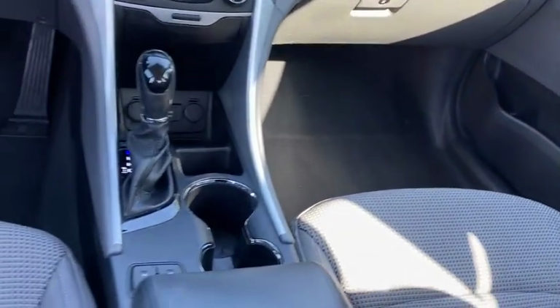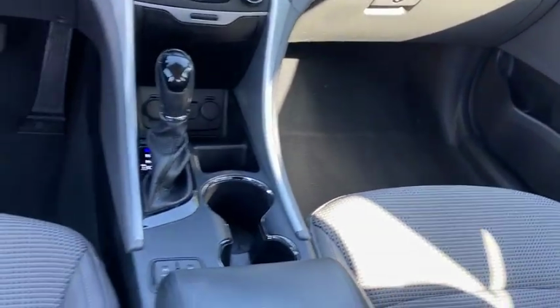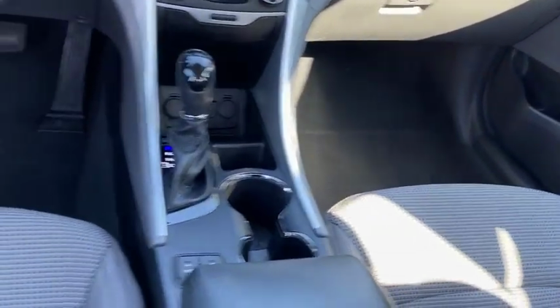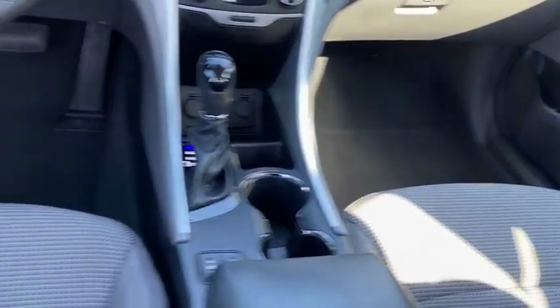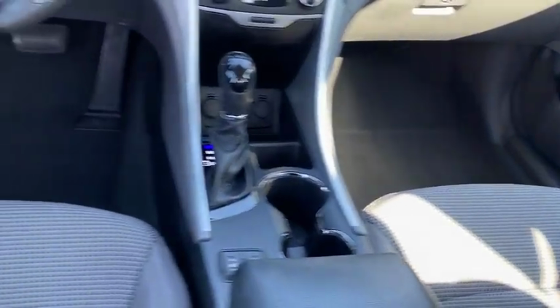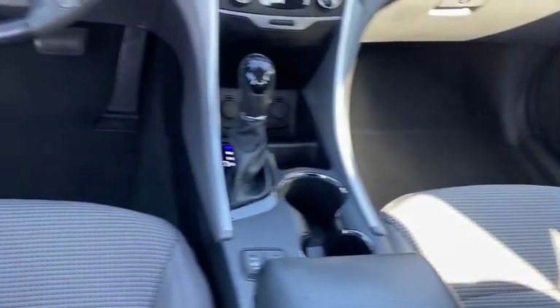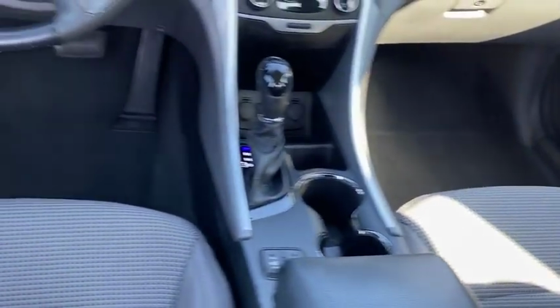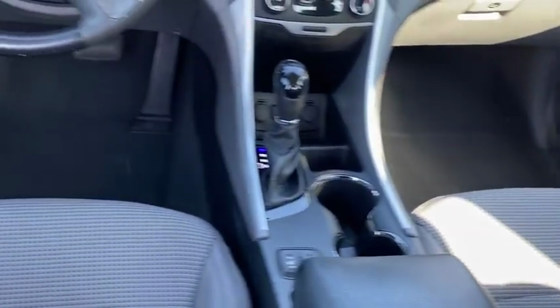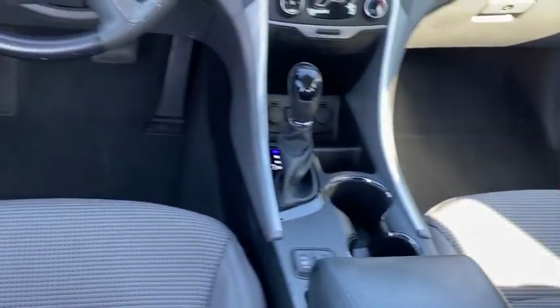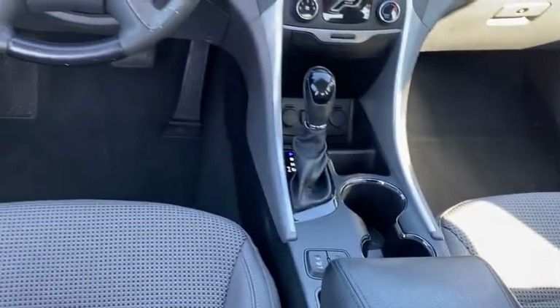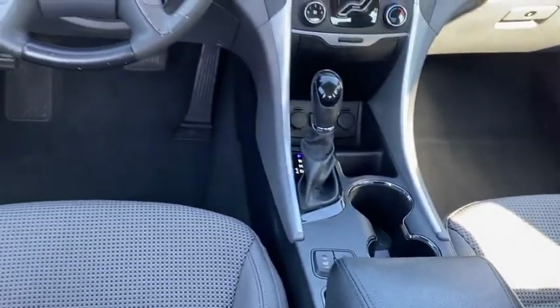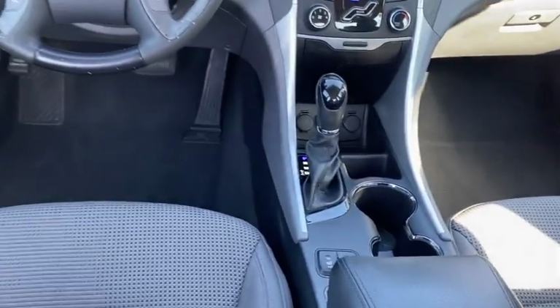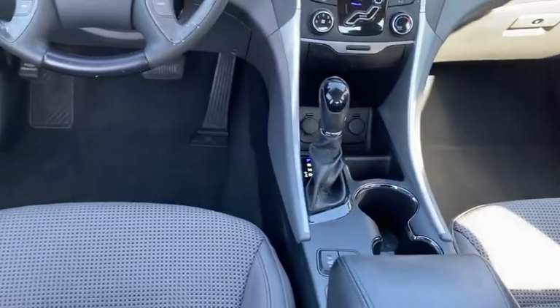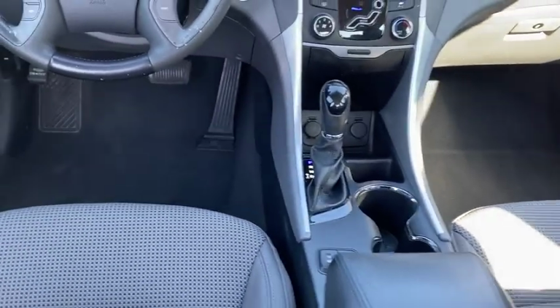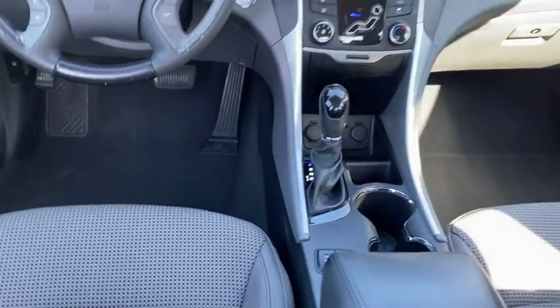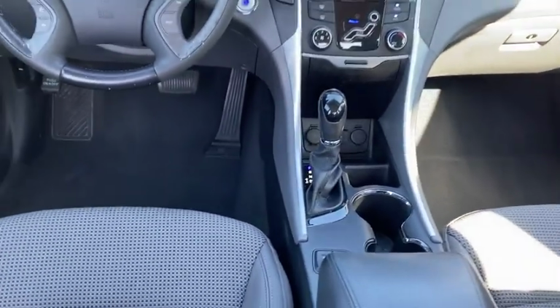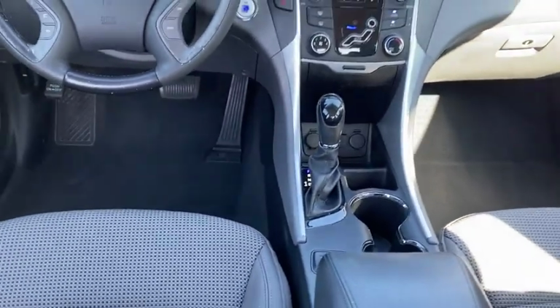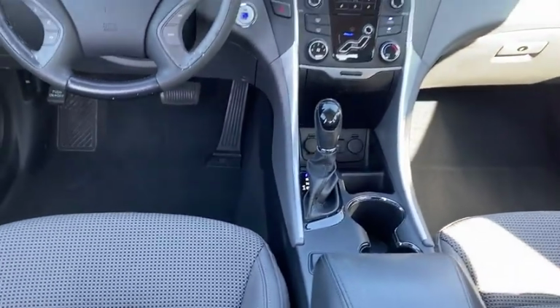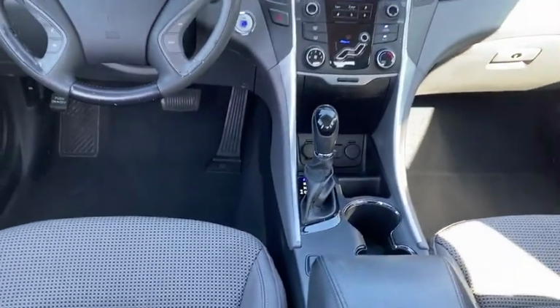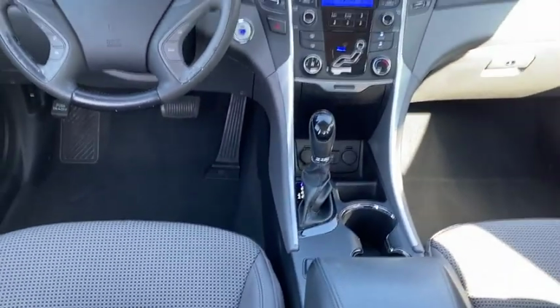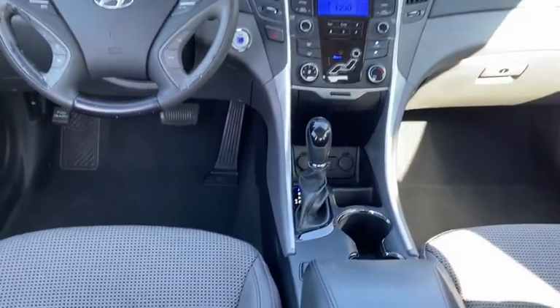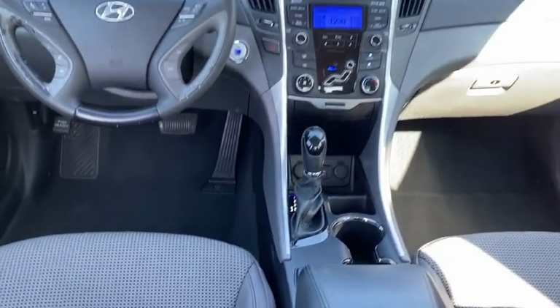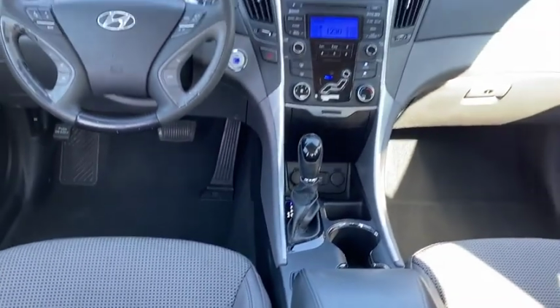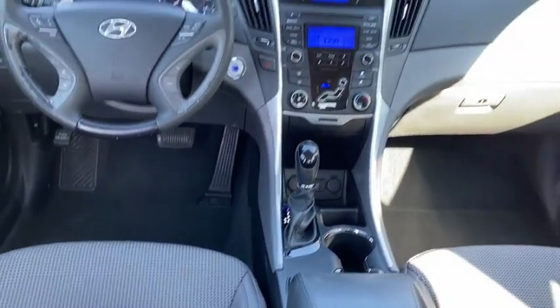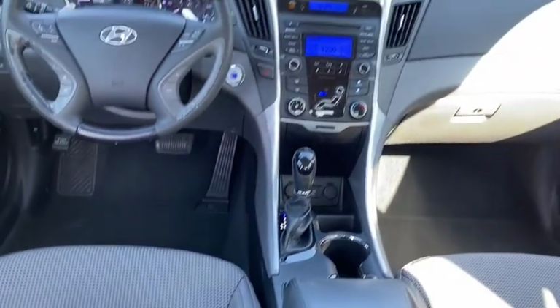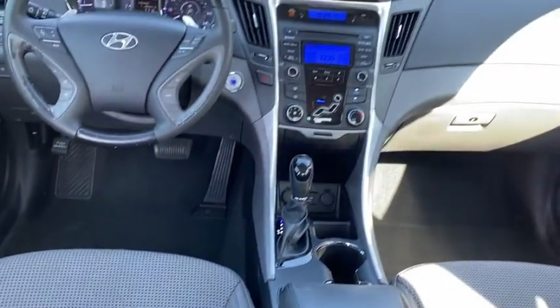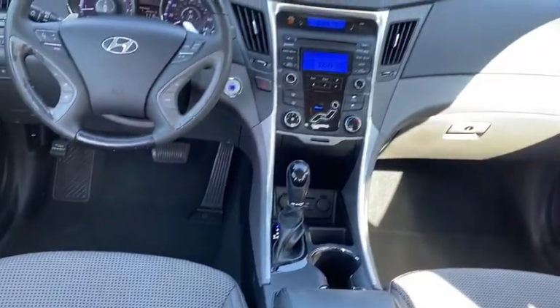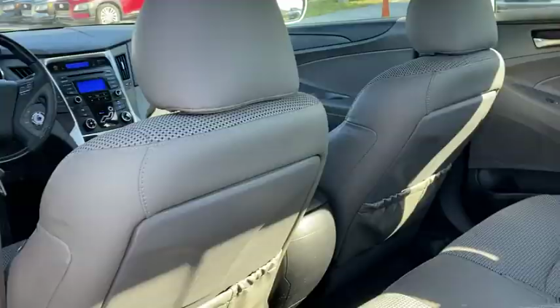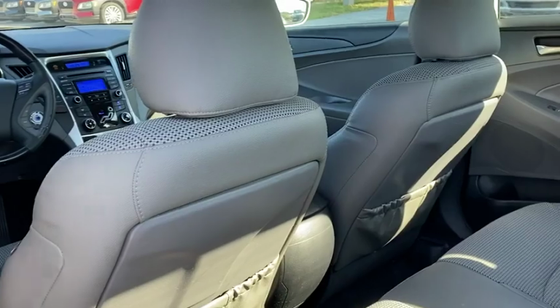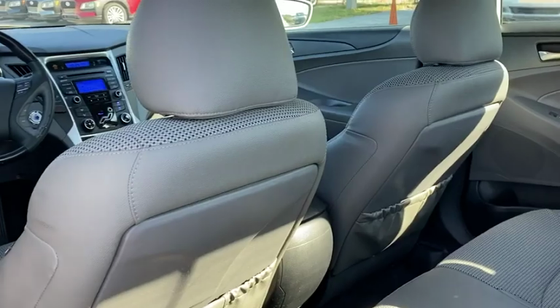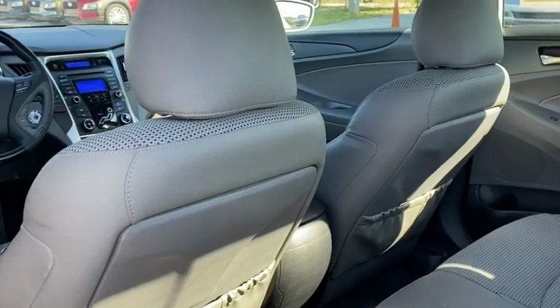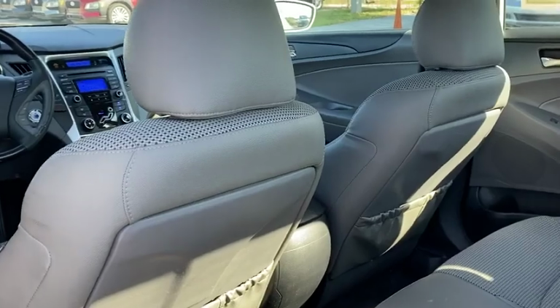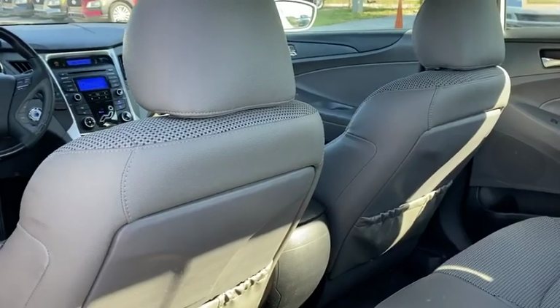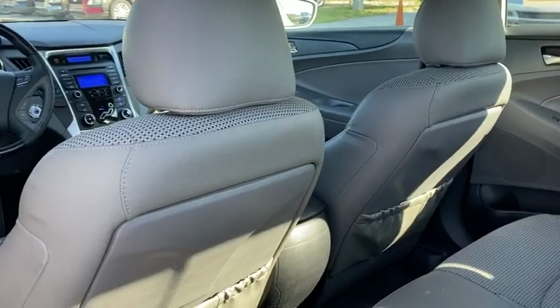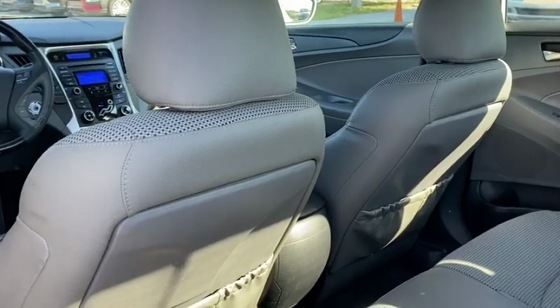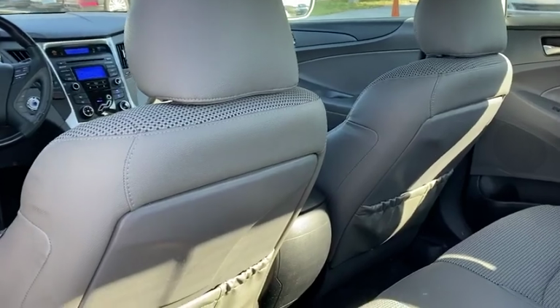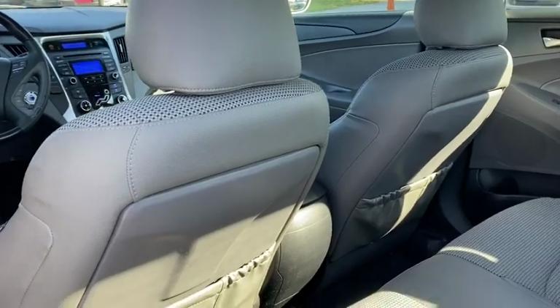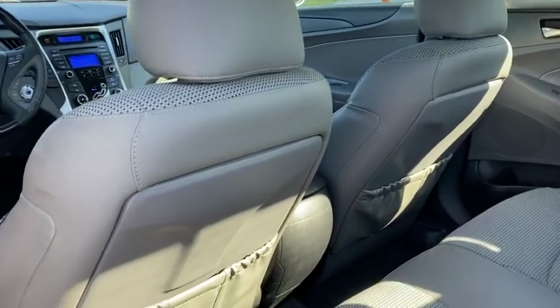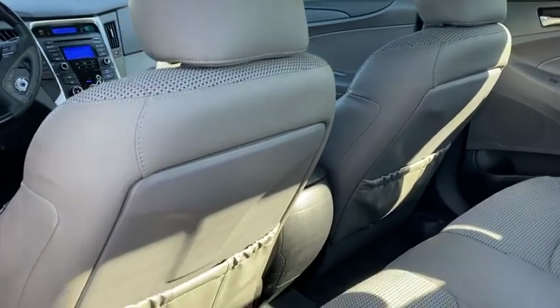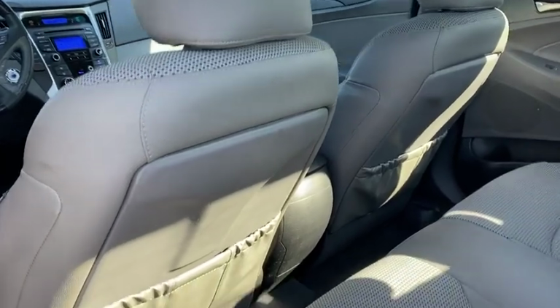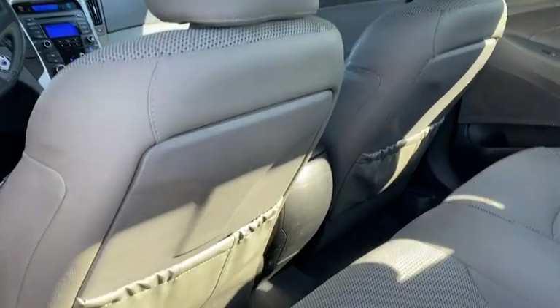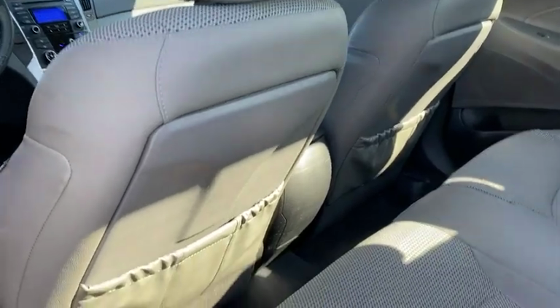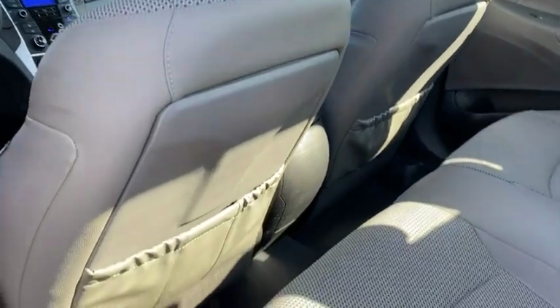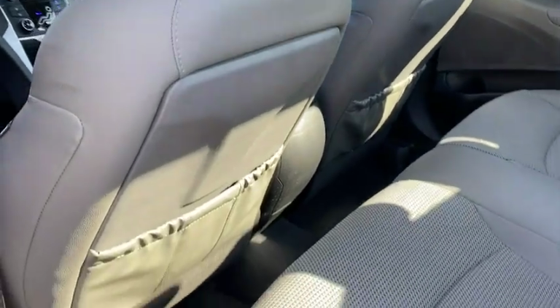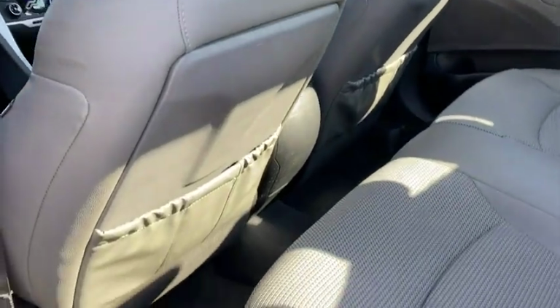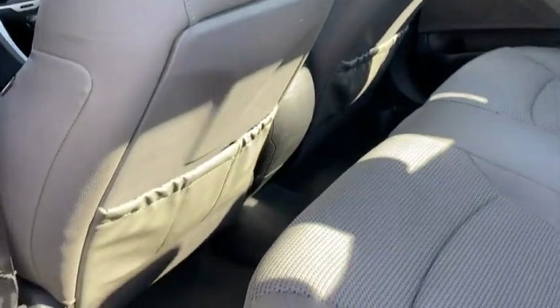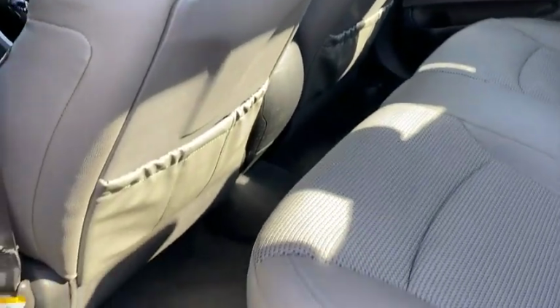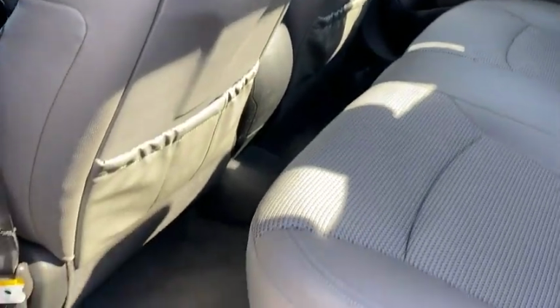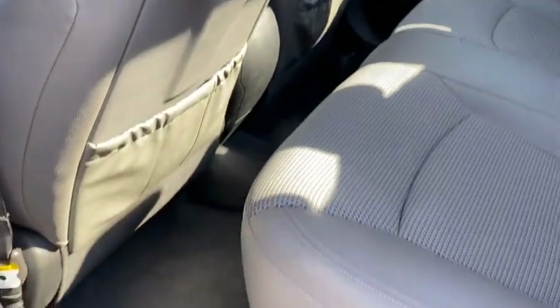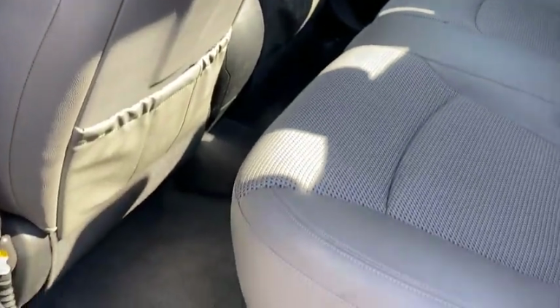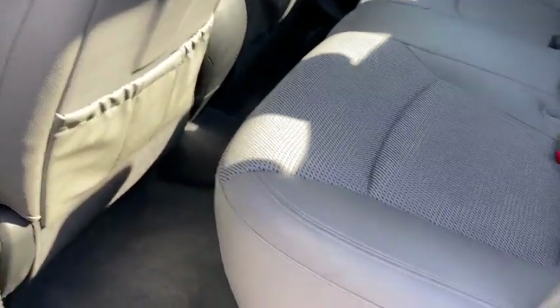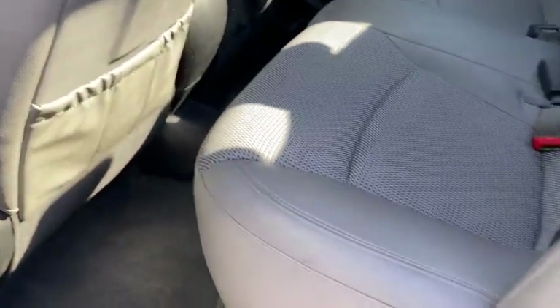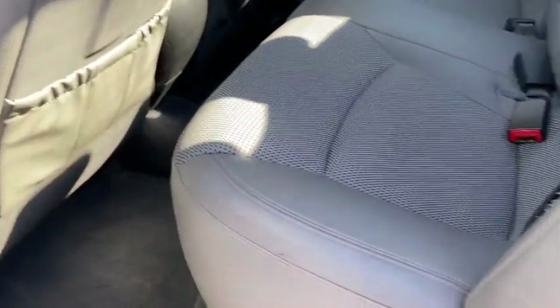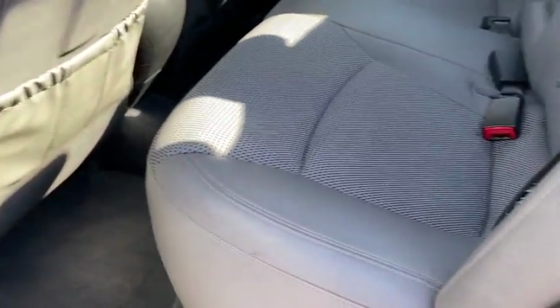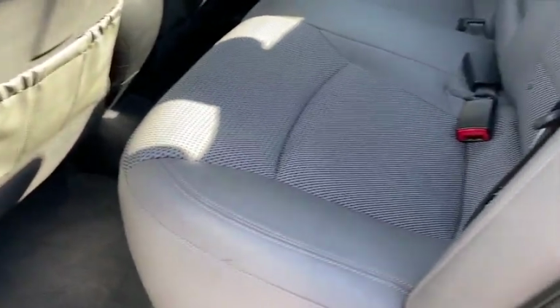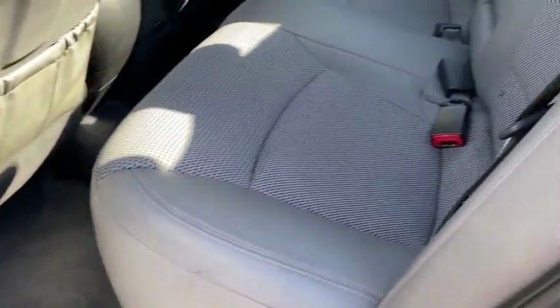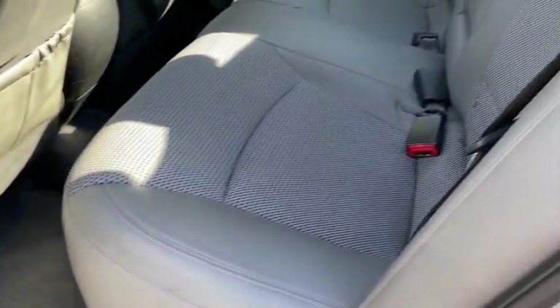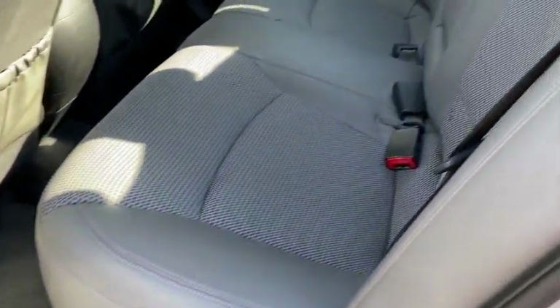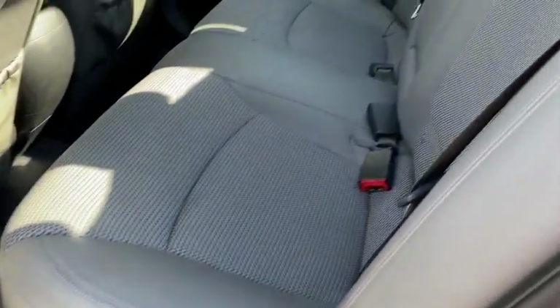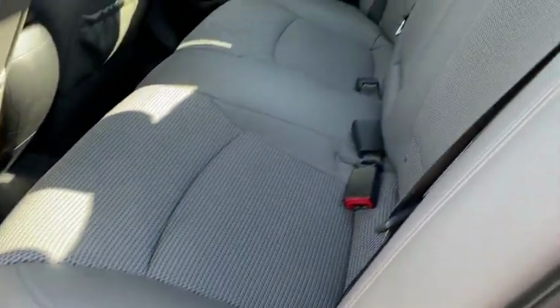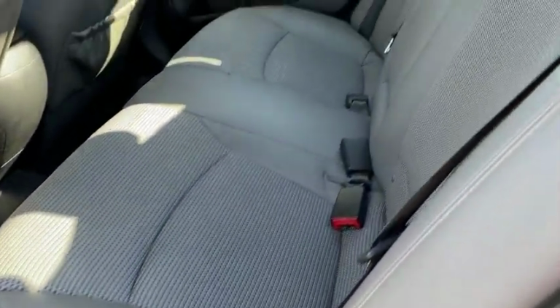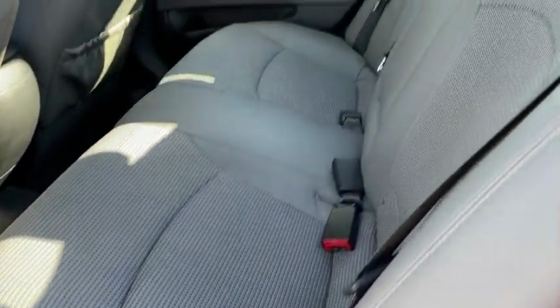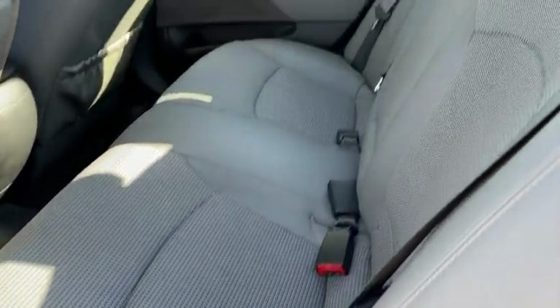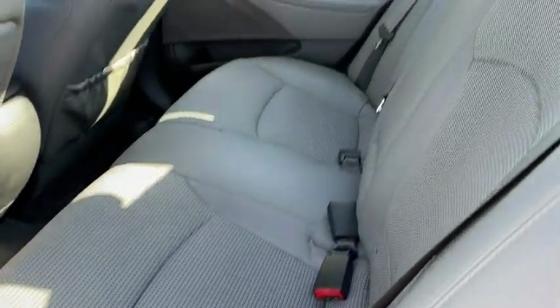This vehicle has less than 85,000 miles. Here are some of this vehicle's great options: heated mirrors.